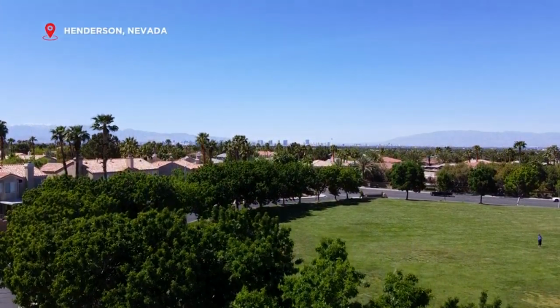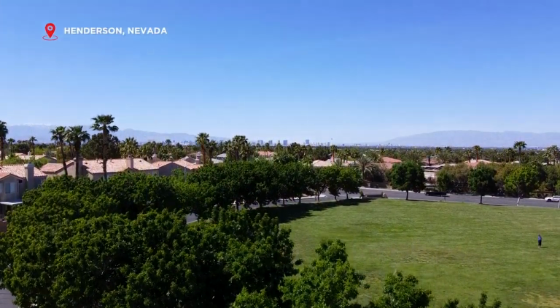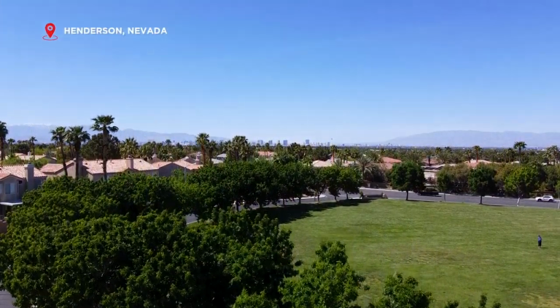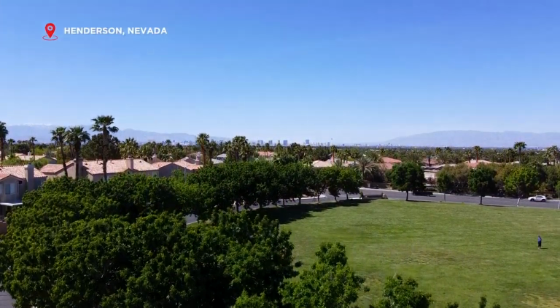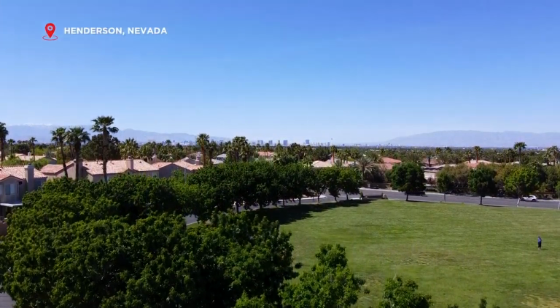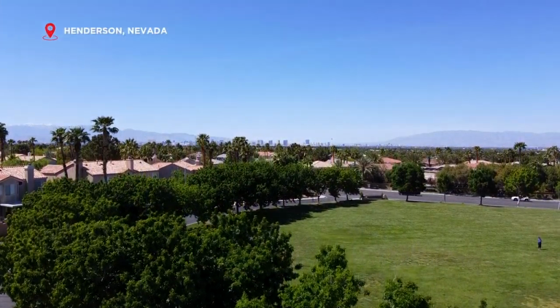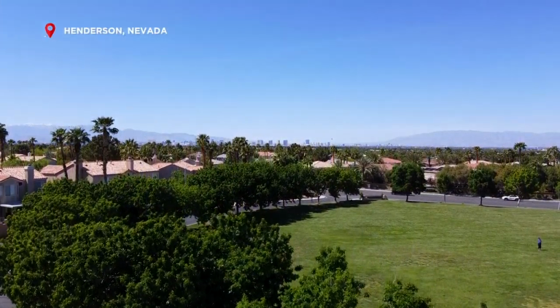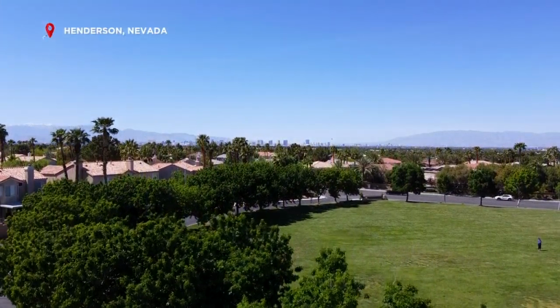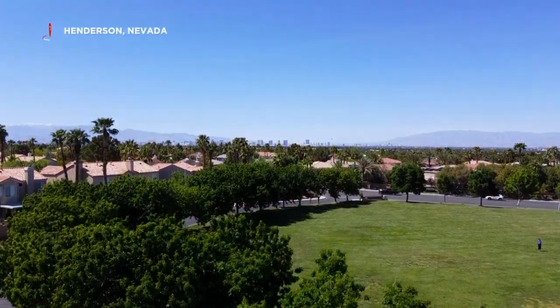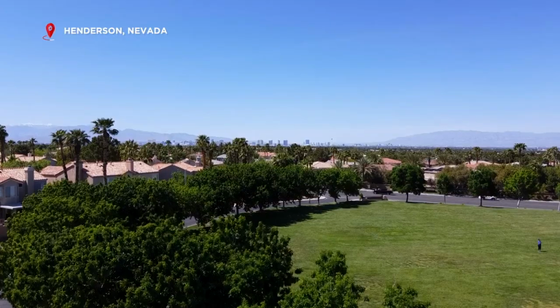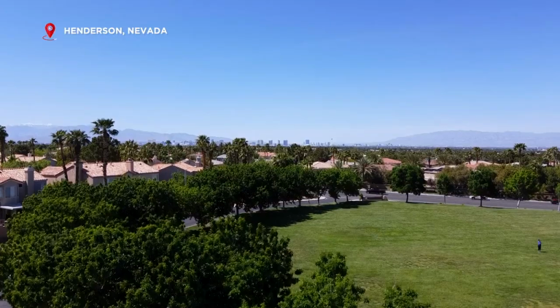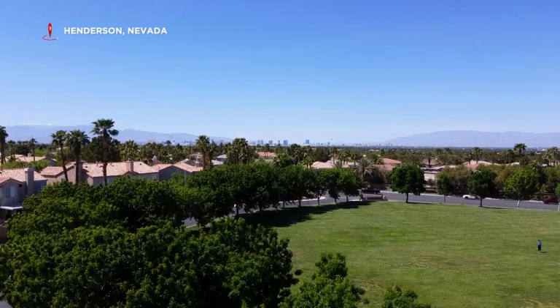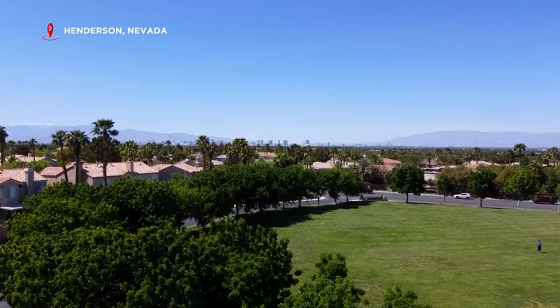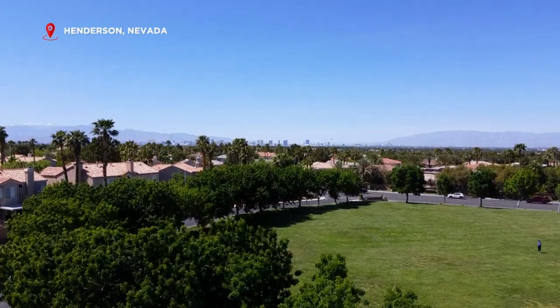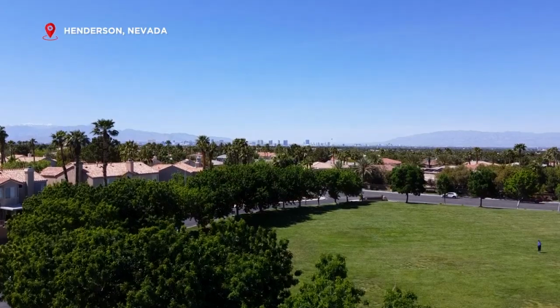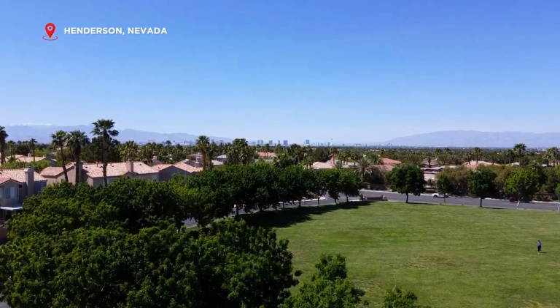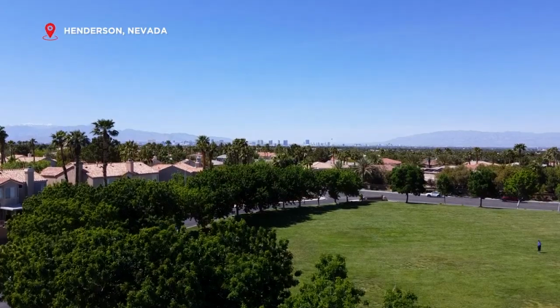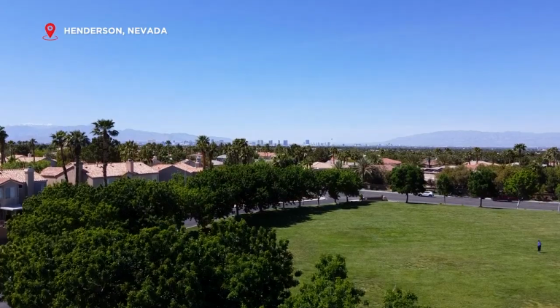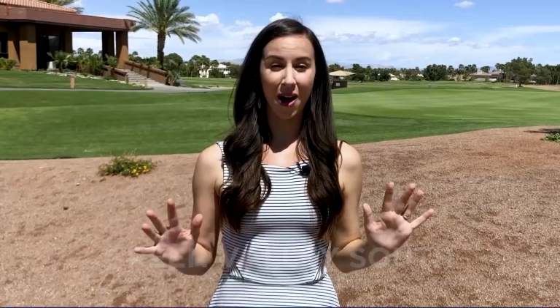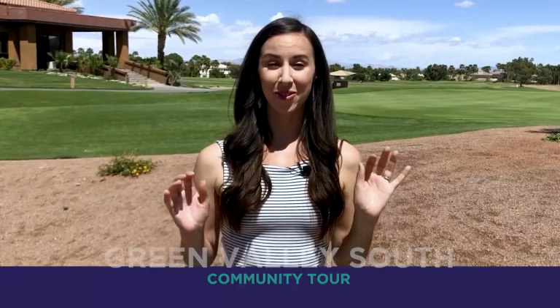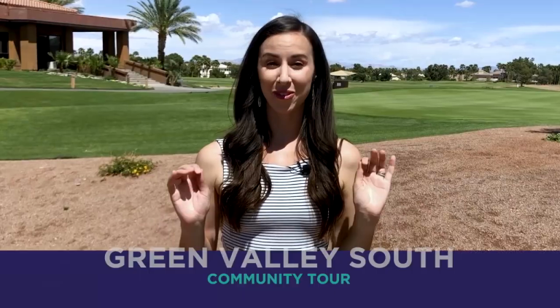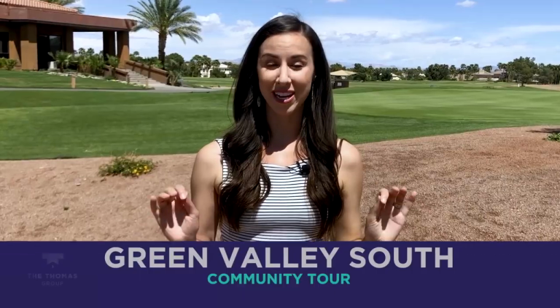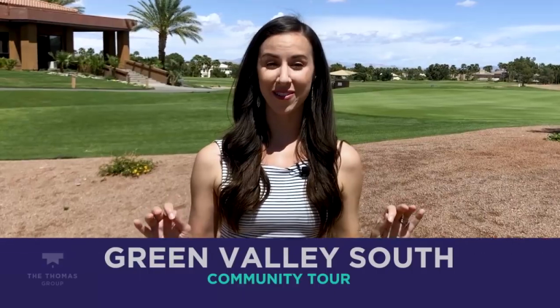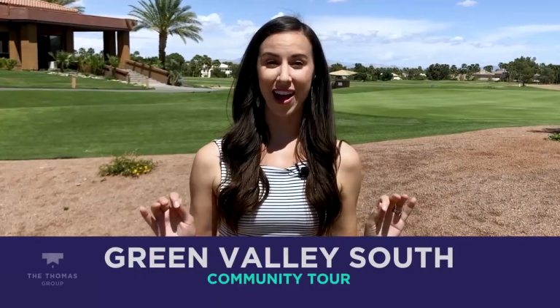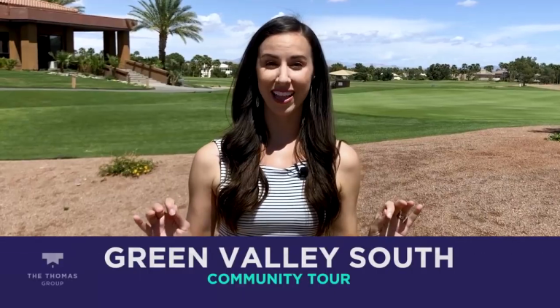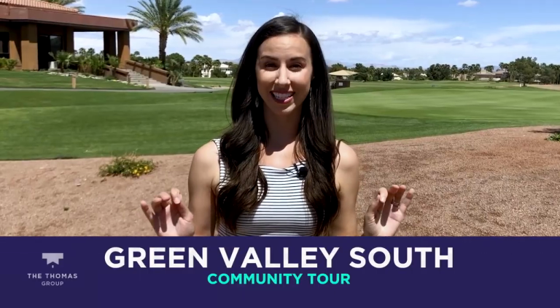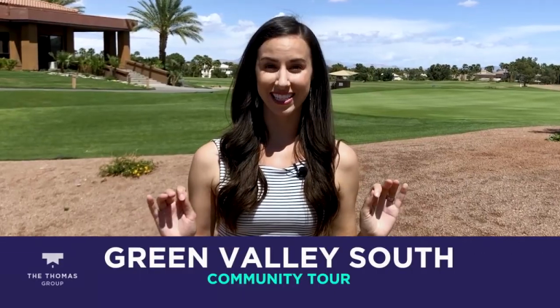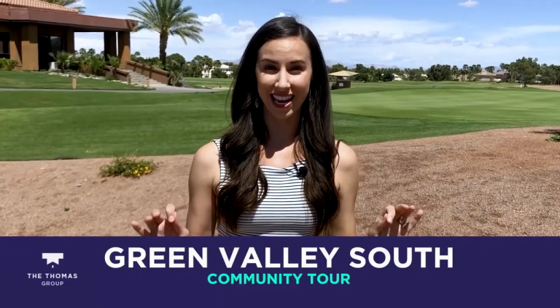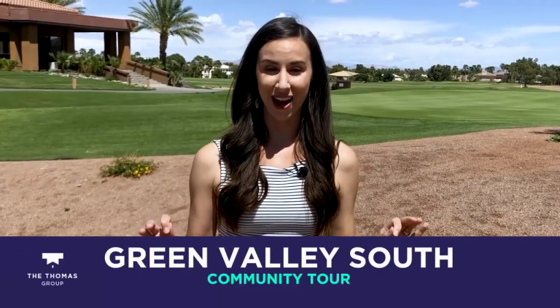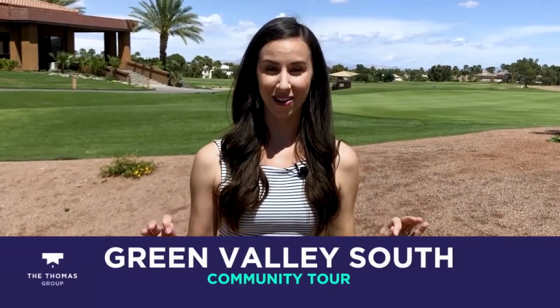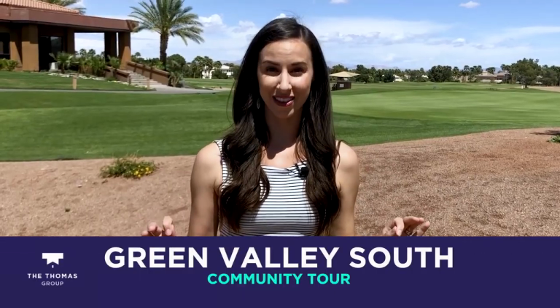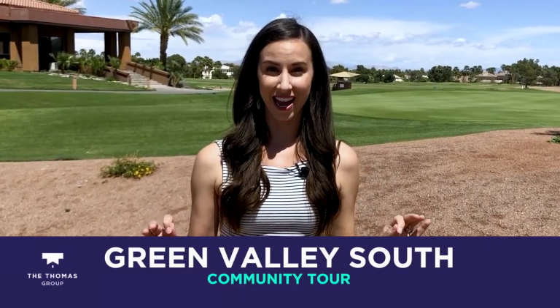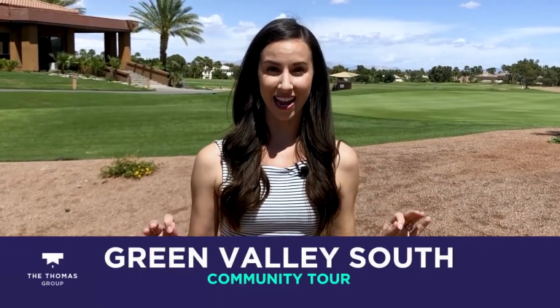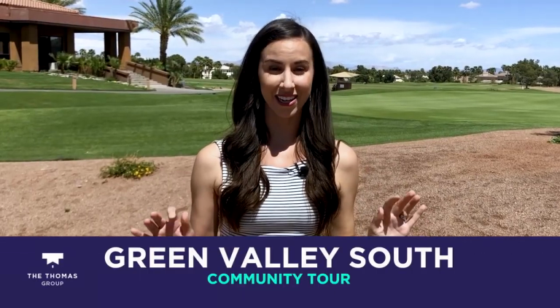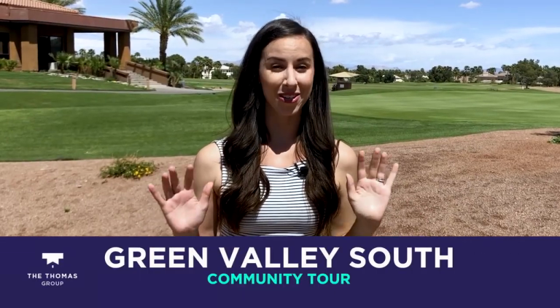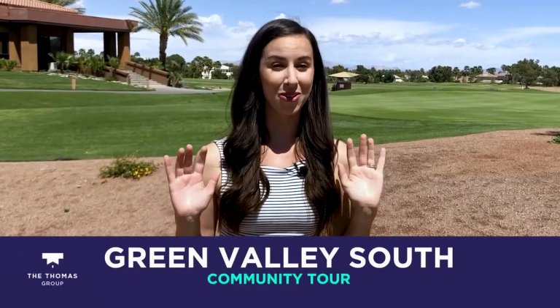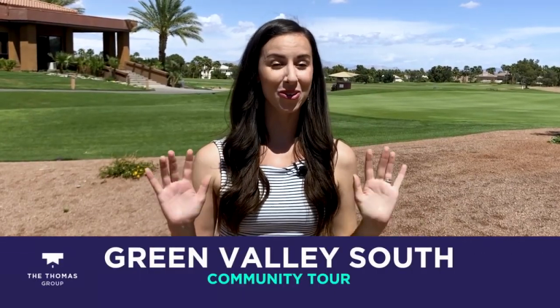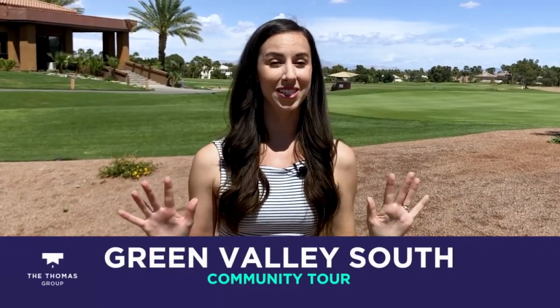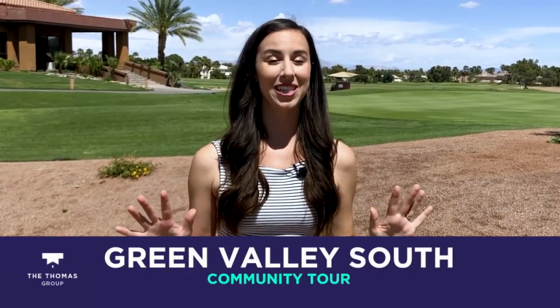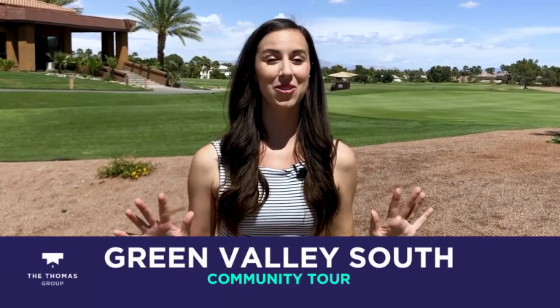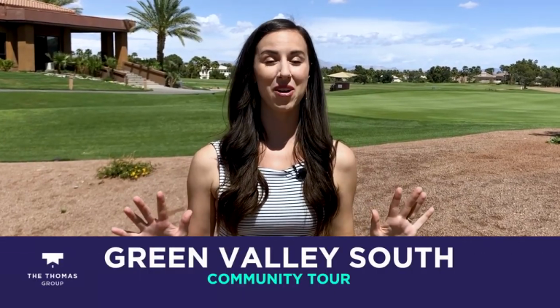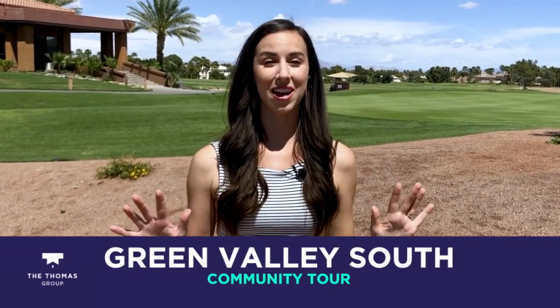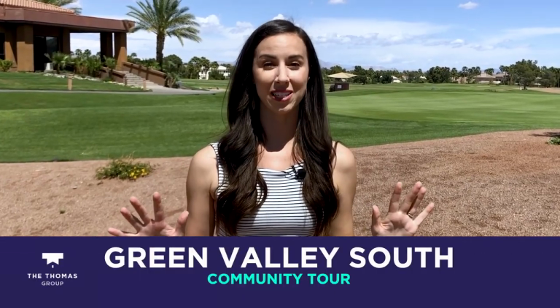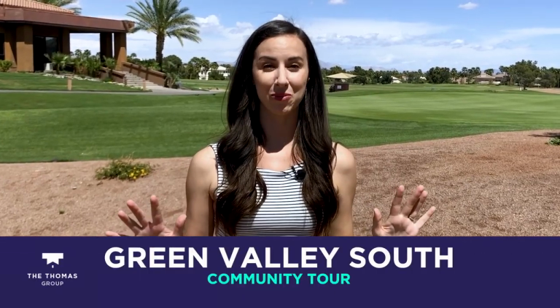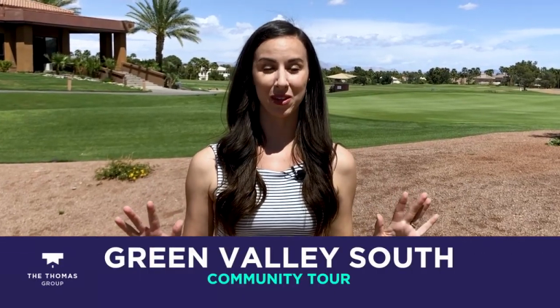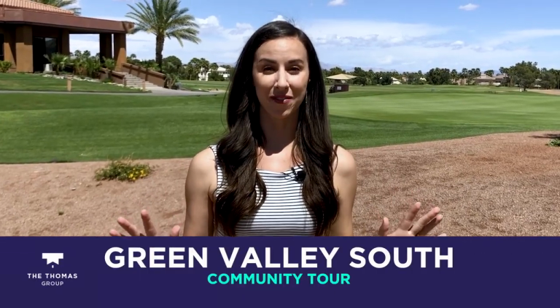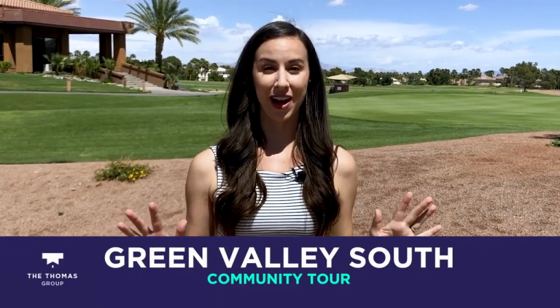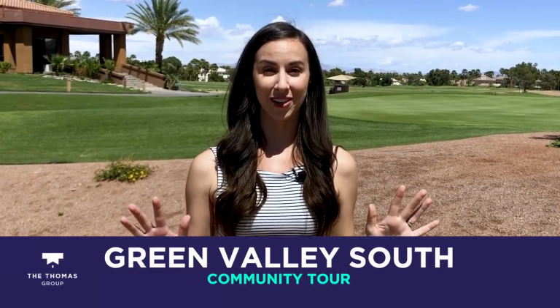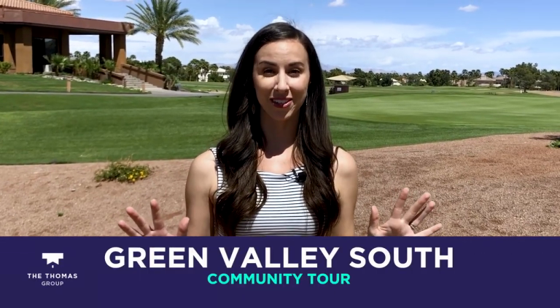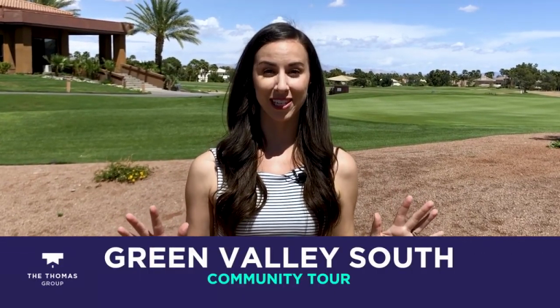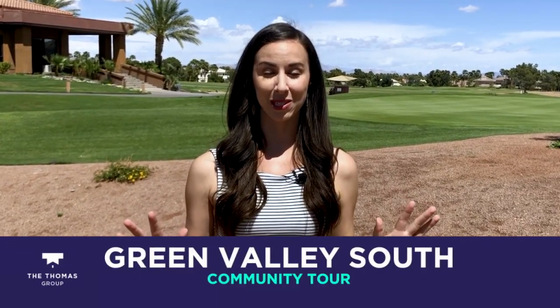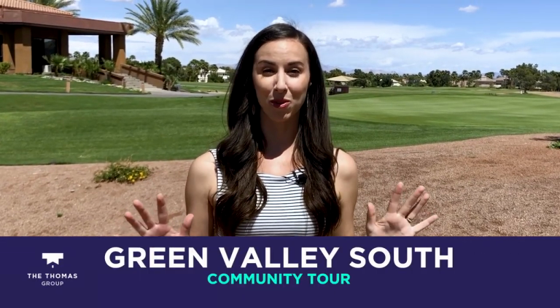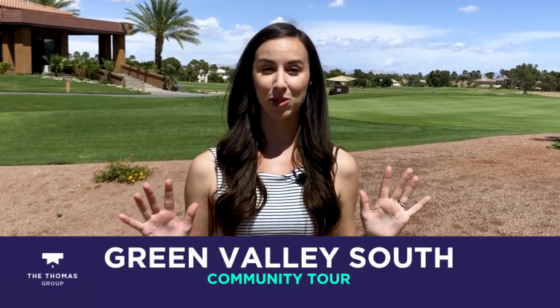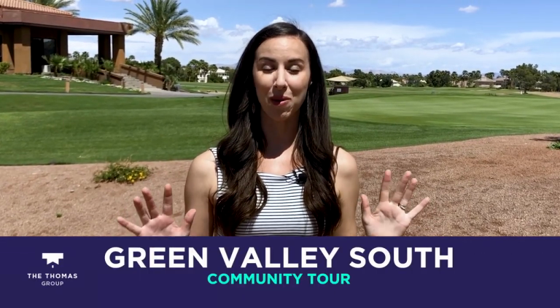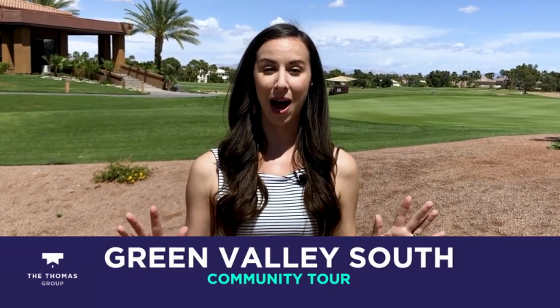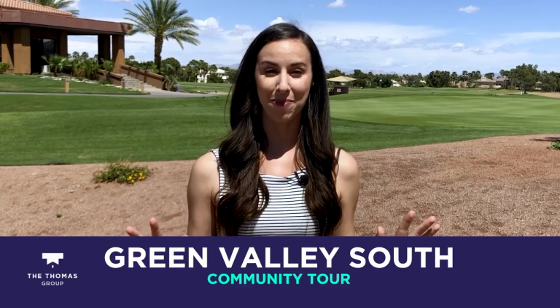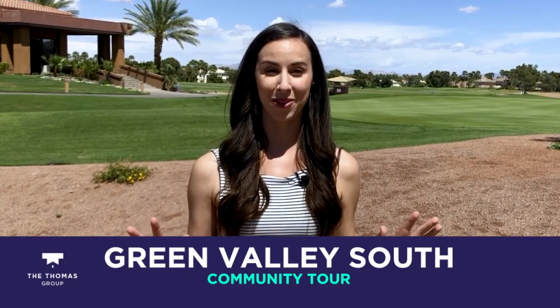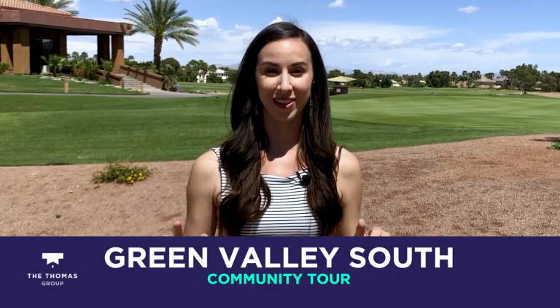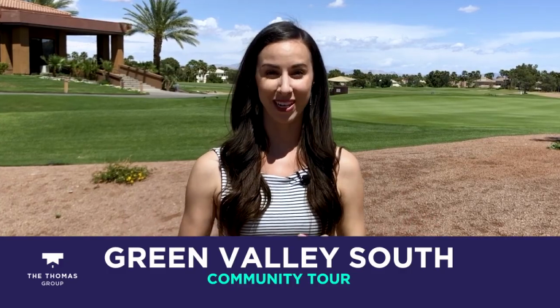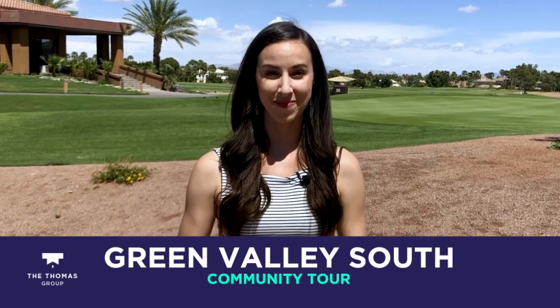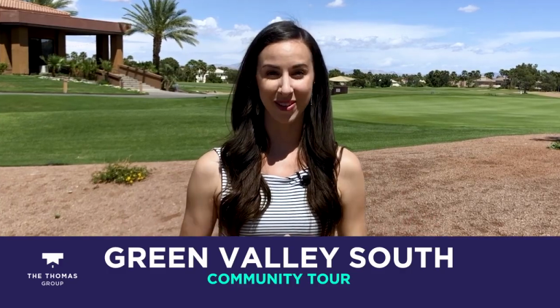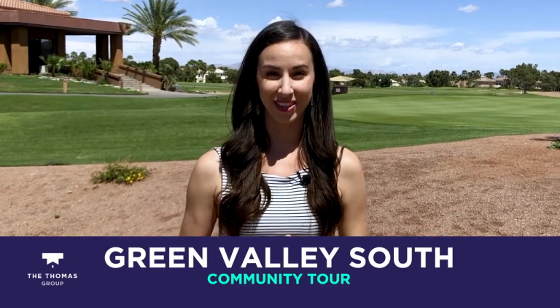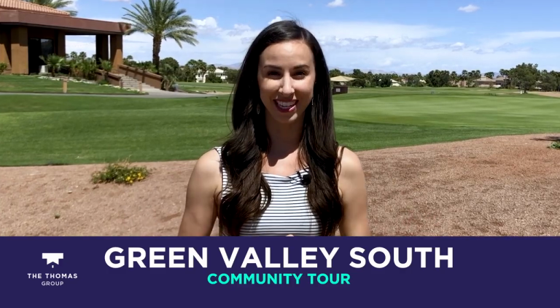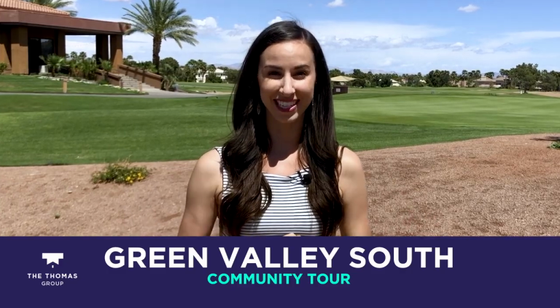Today I'm going to take you on a tour of Green Valley South and you'll see why it's one of Henderson's most popular communities.